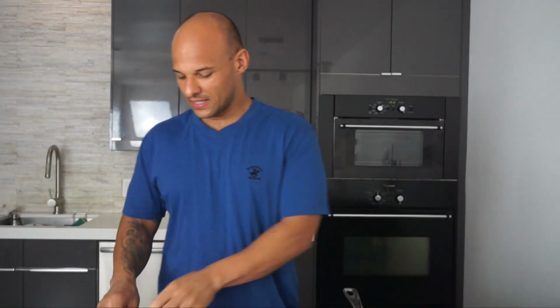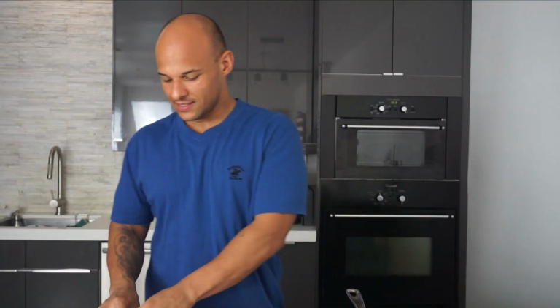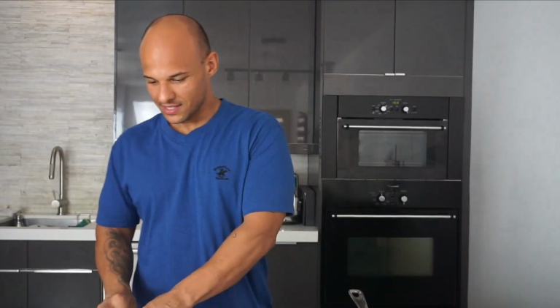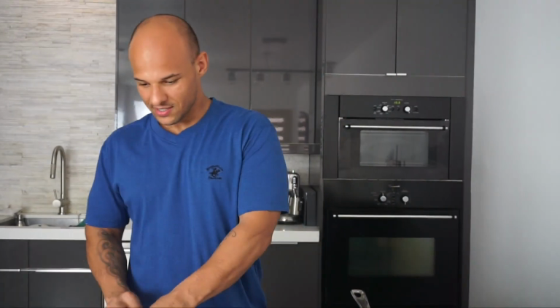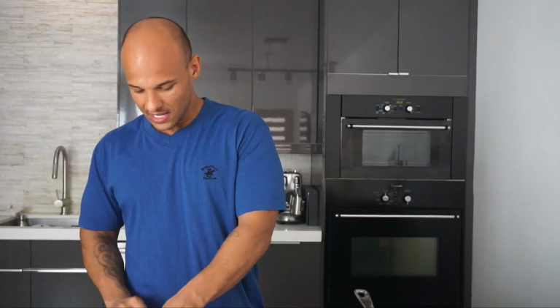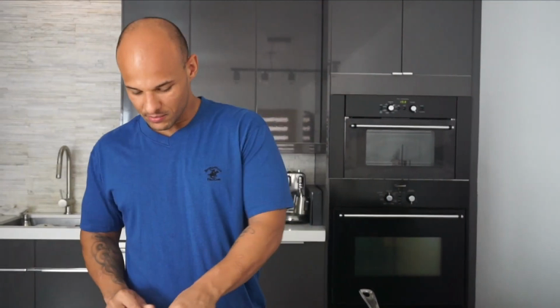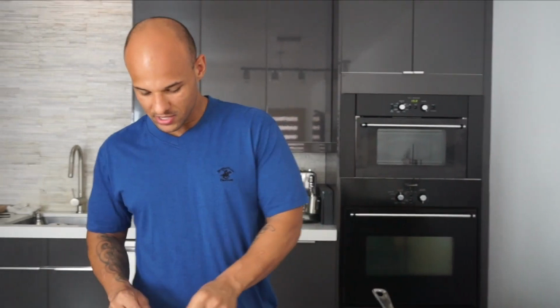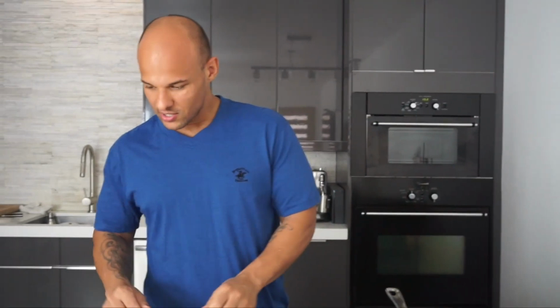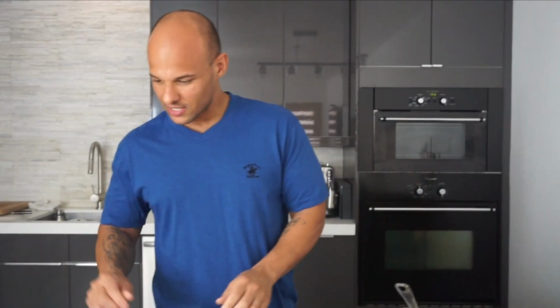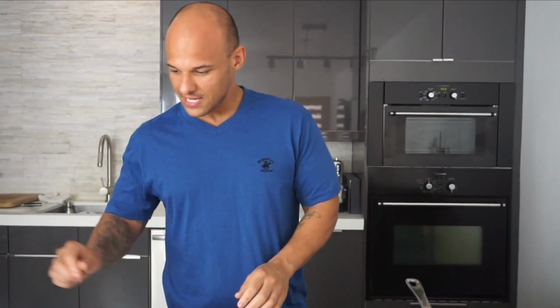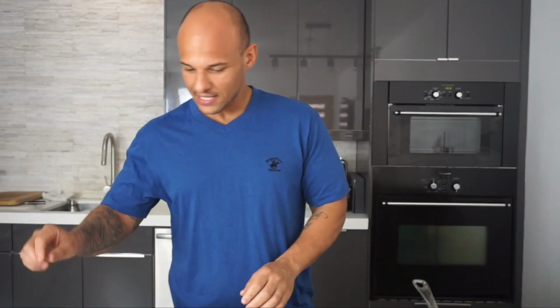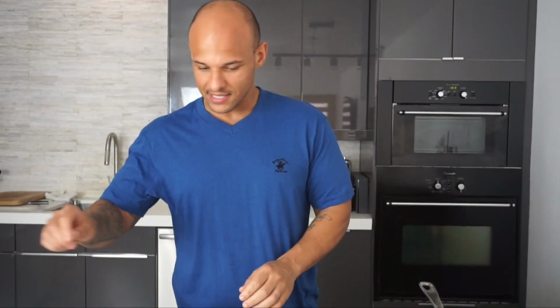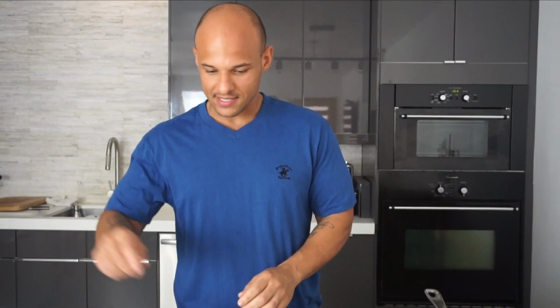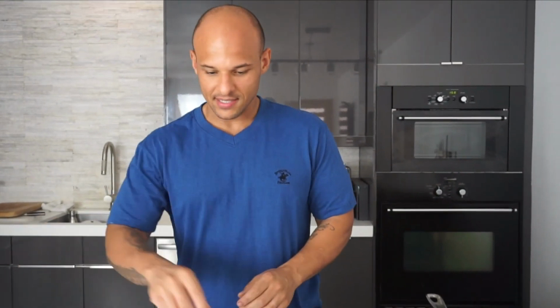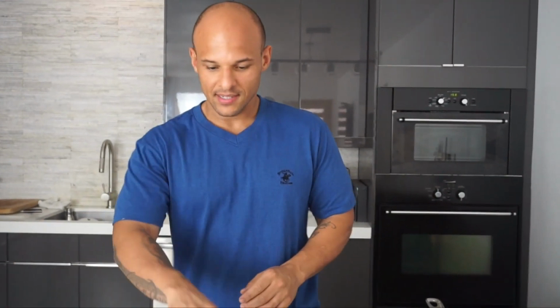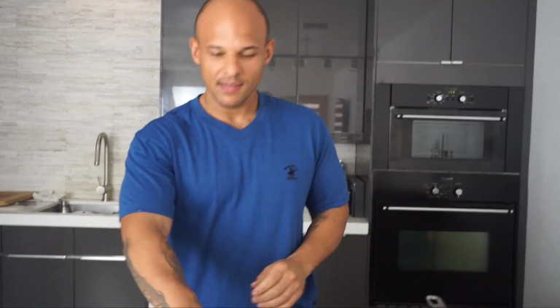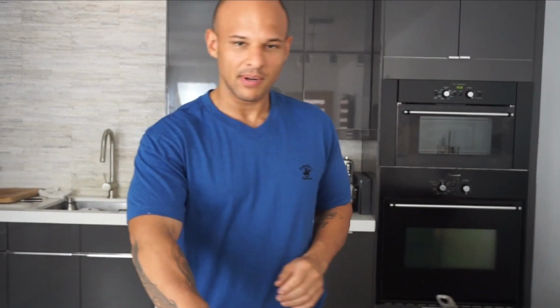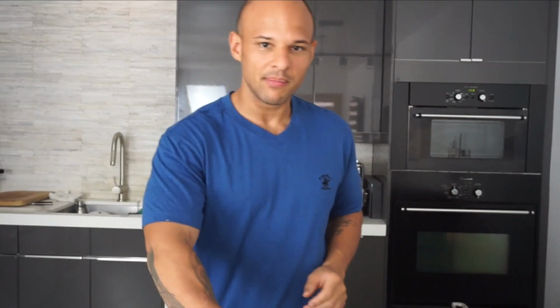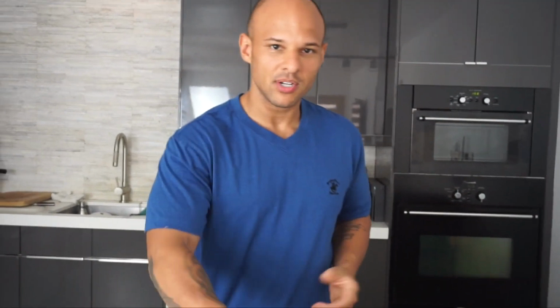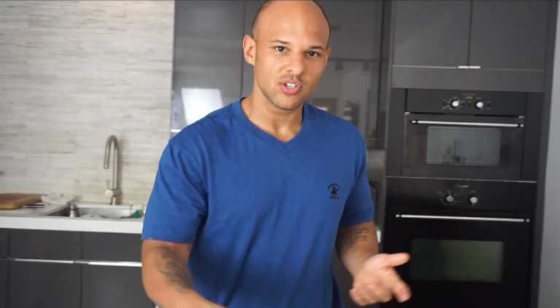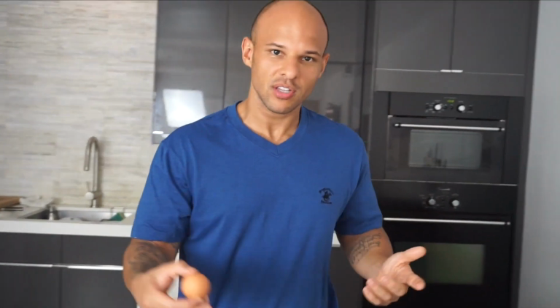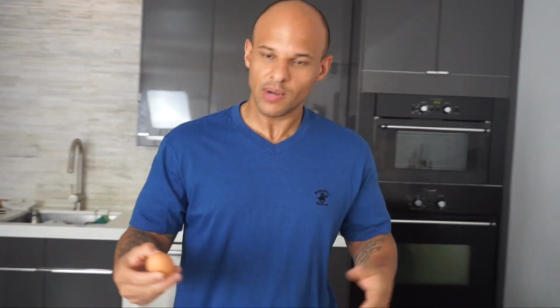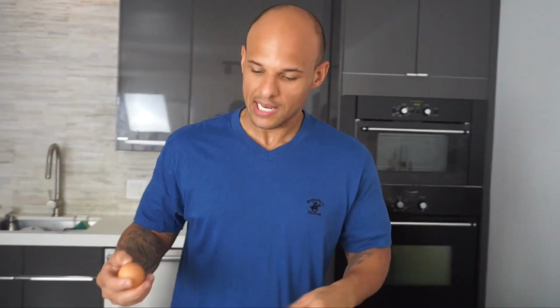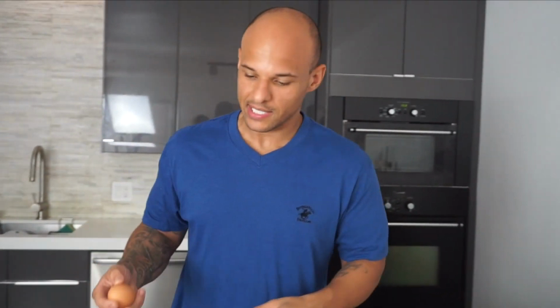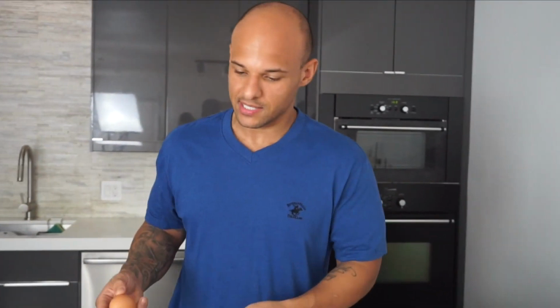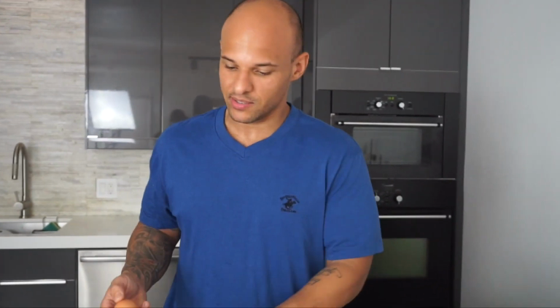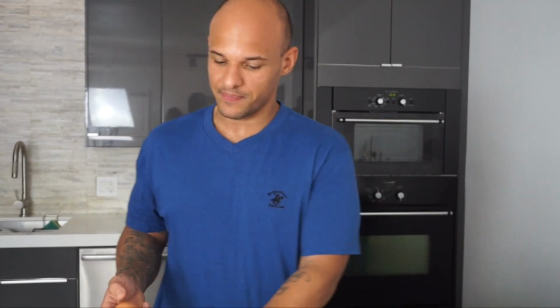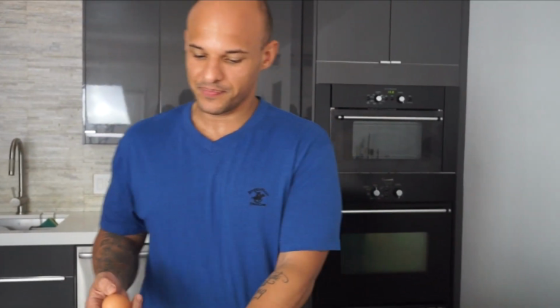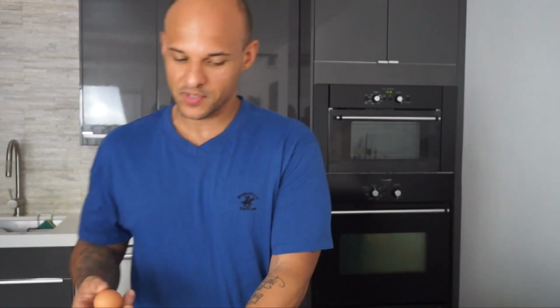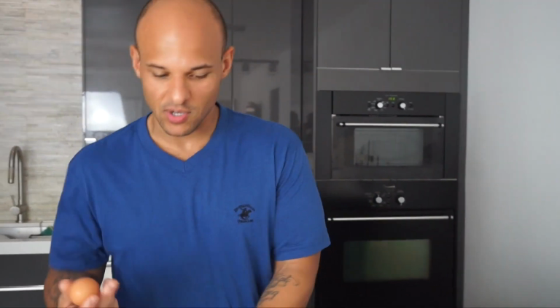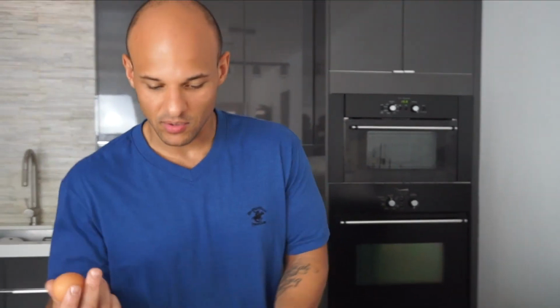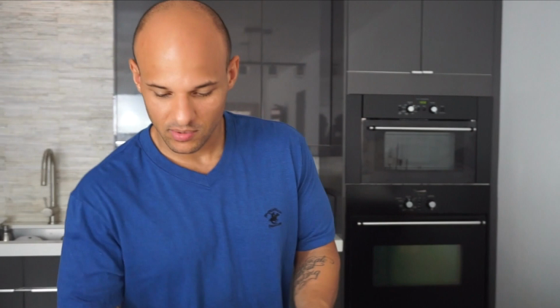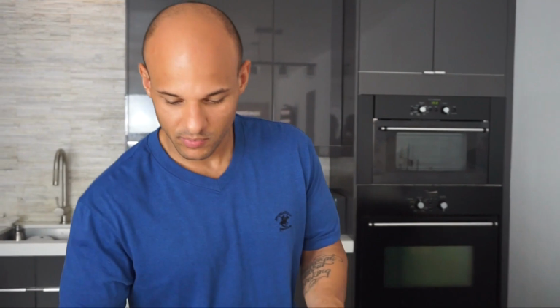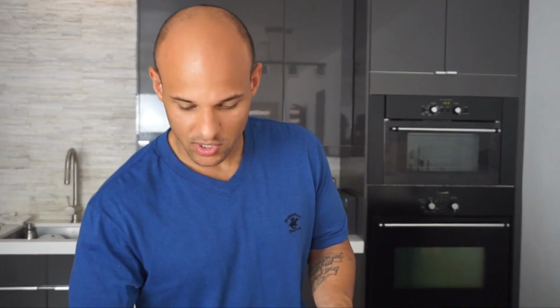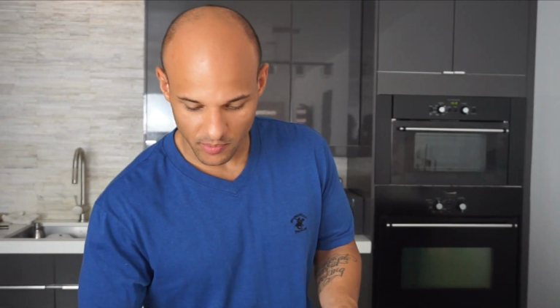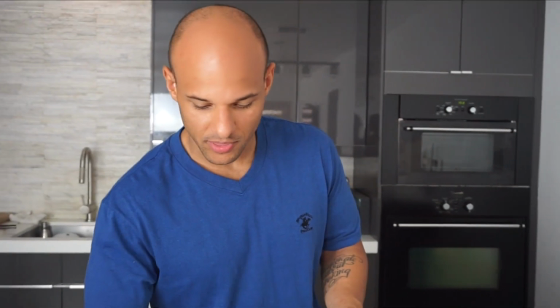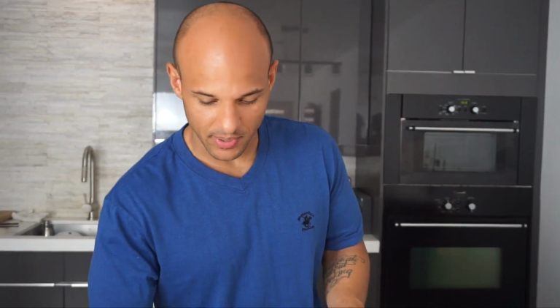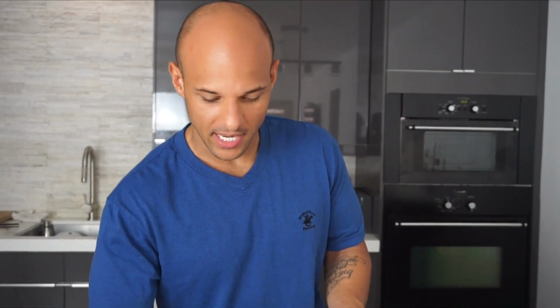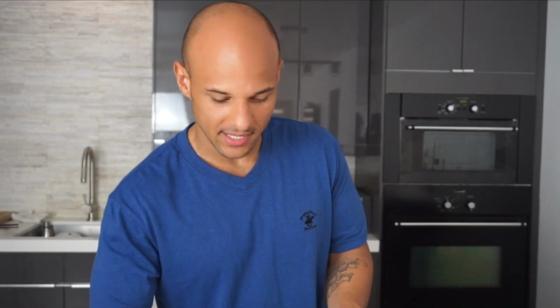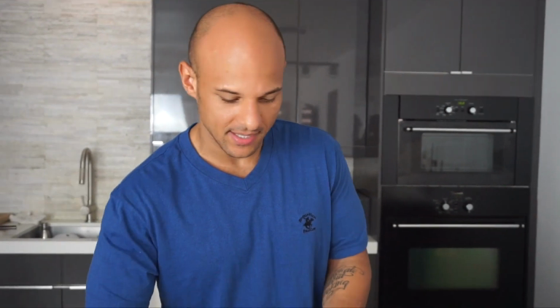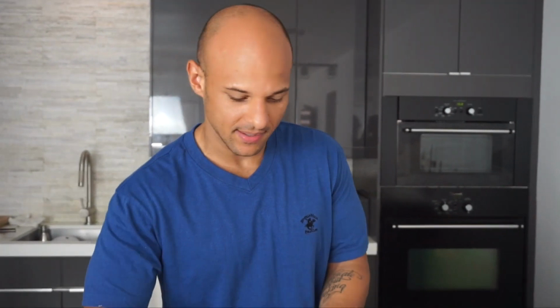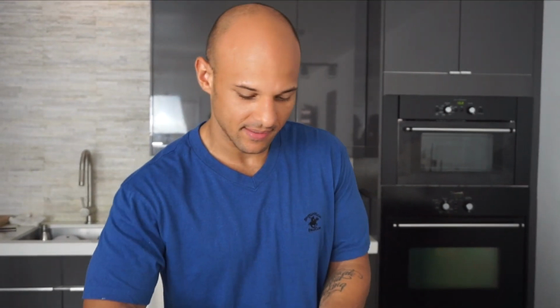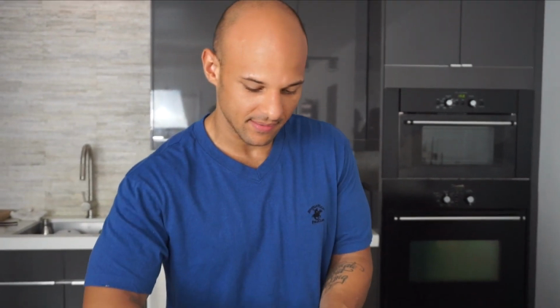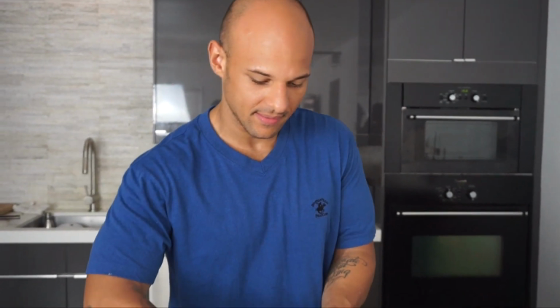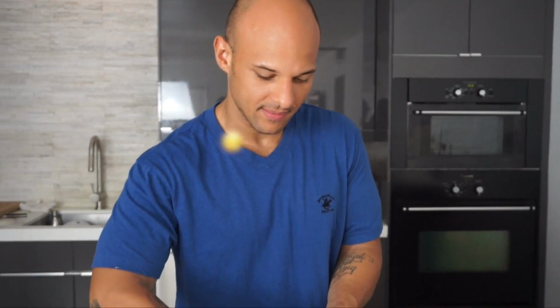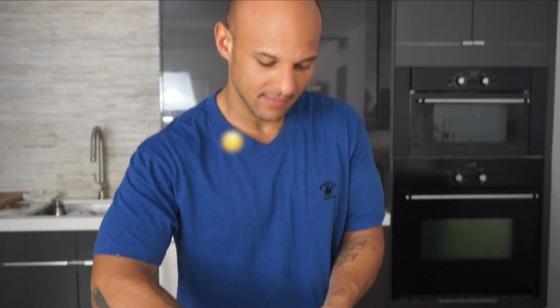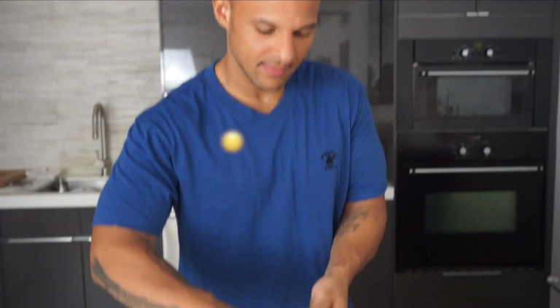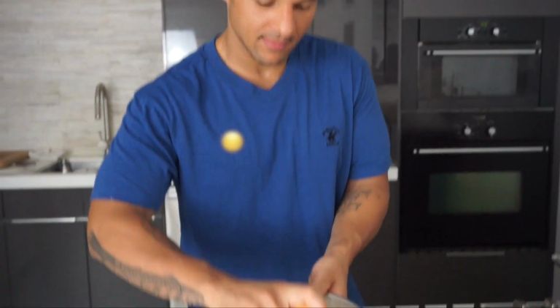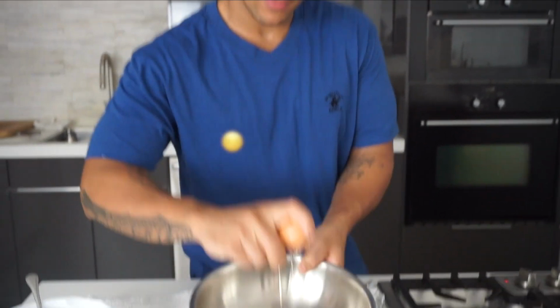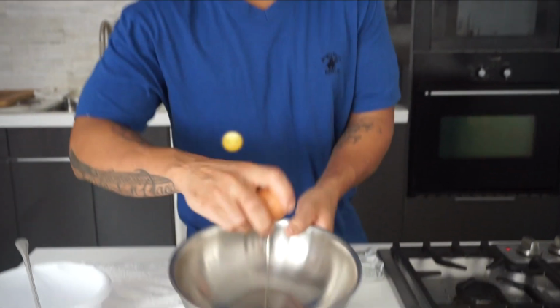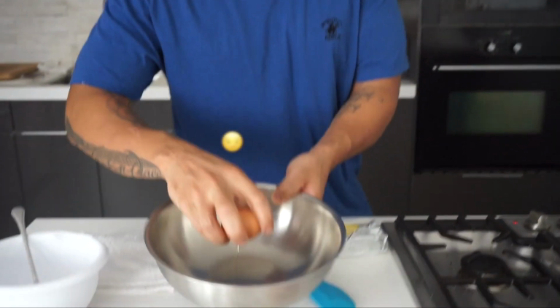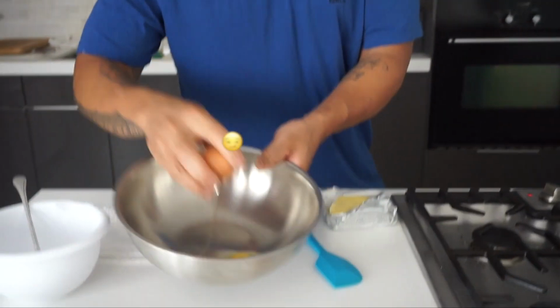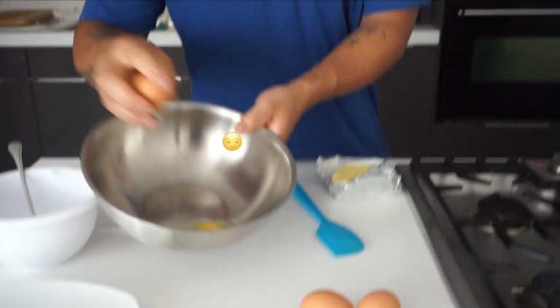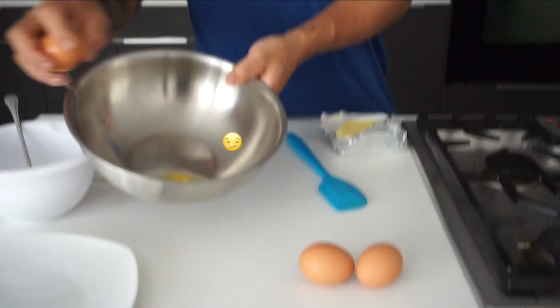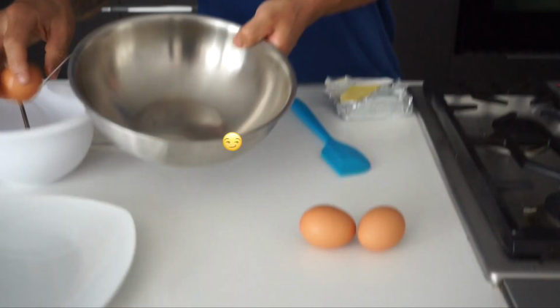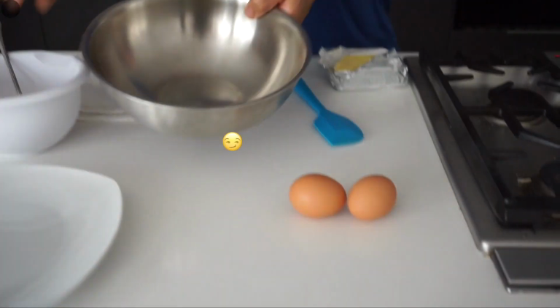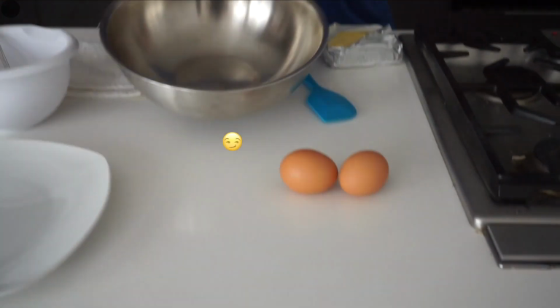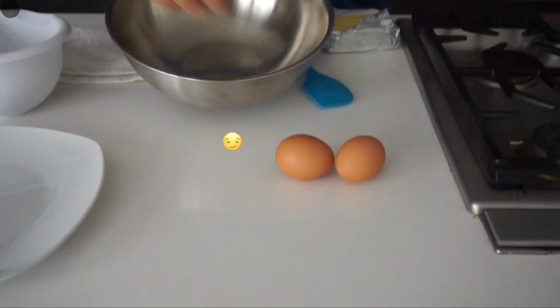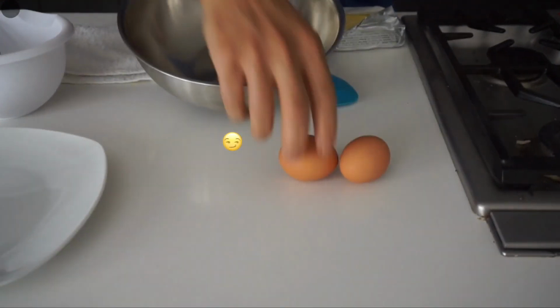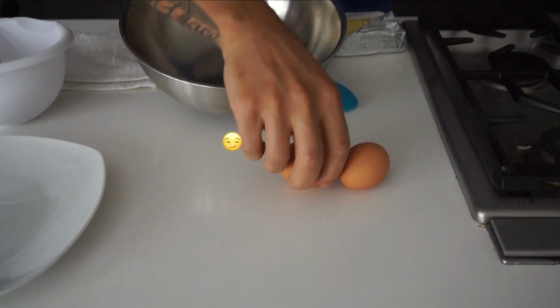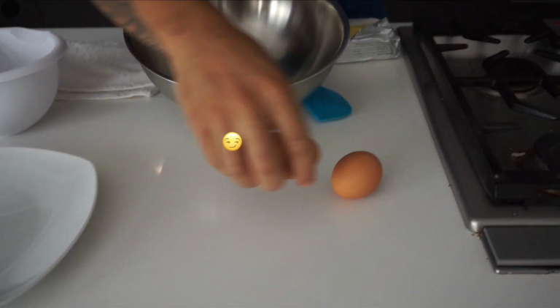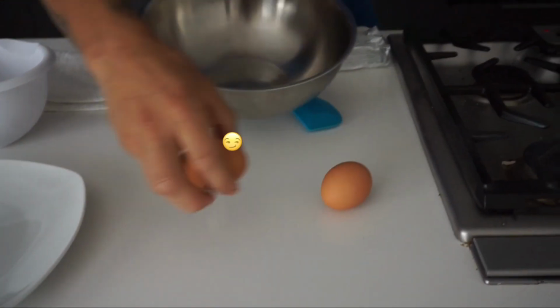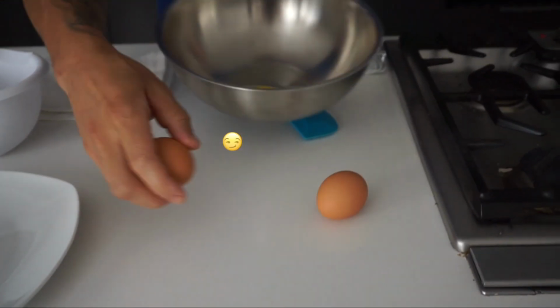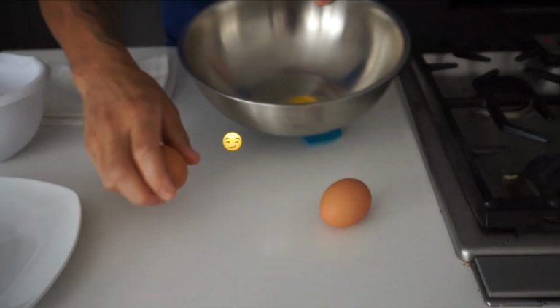Now listen, there's a lot of ways you can attack this, but I'm going to show you the way I like to do it. So we start with three eggs. You got to try to crack with one hand too.